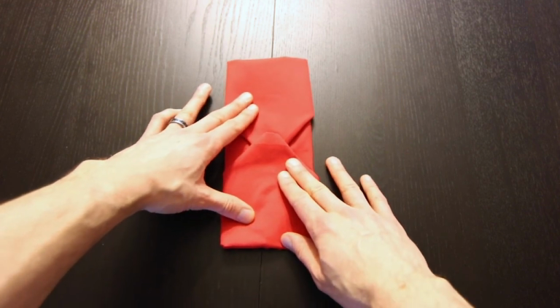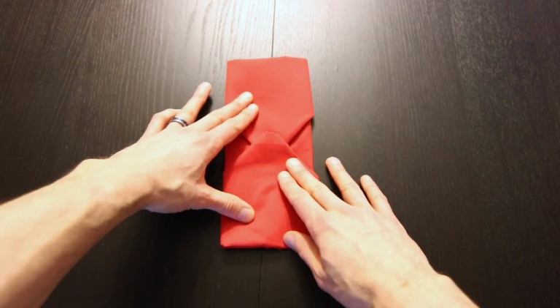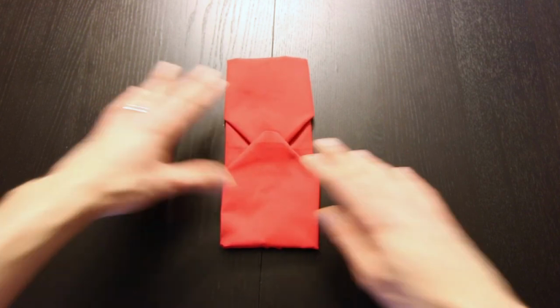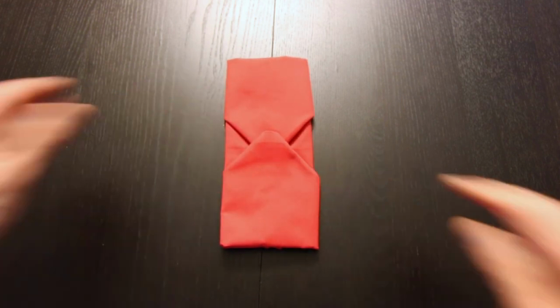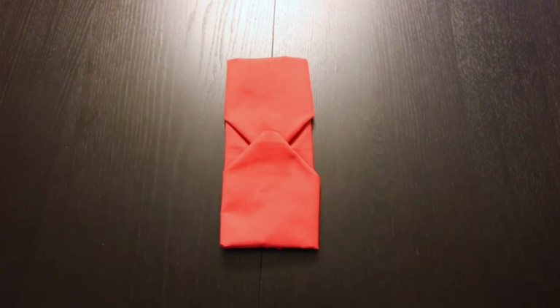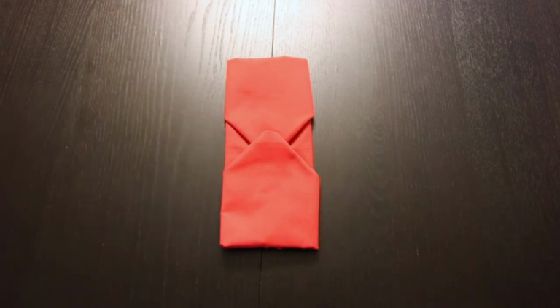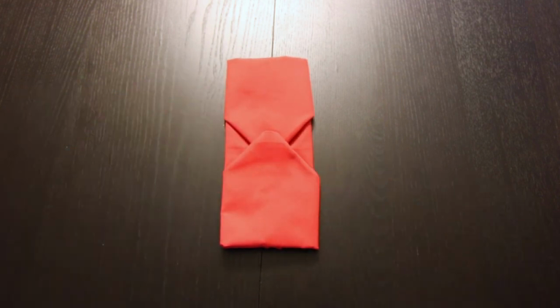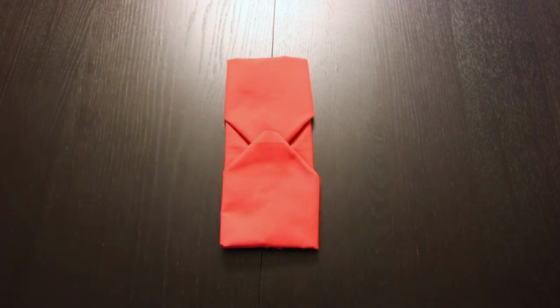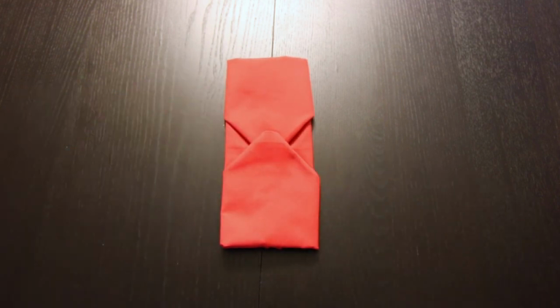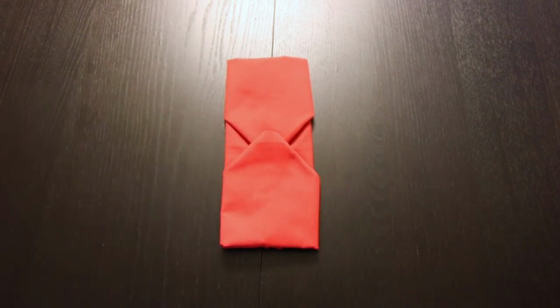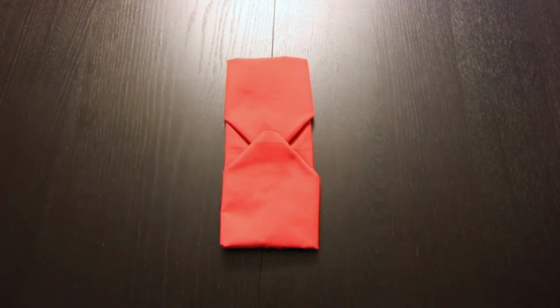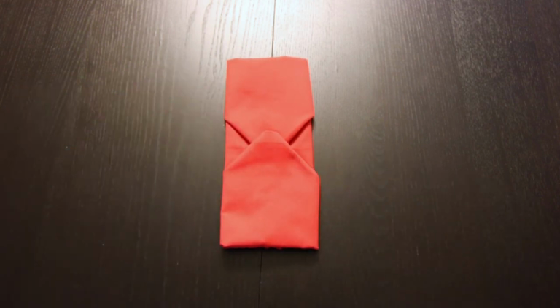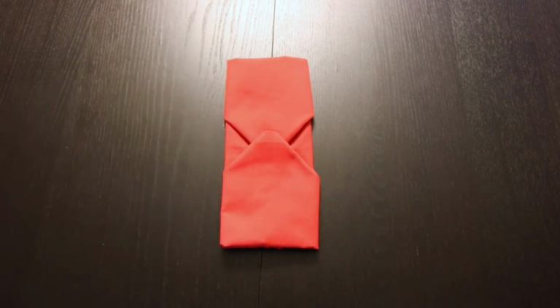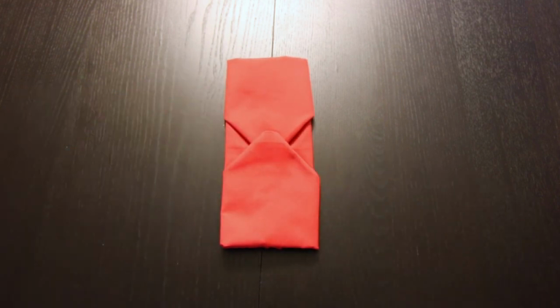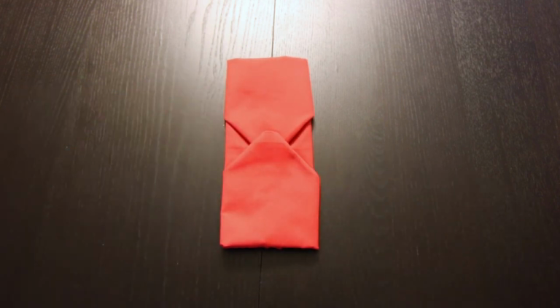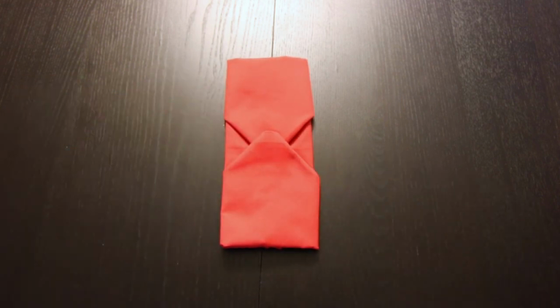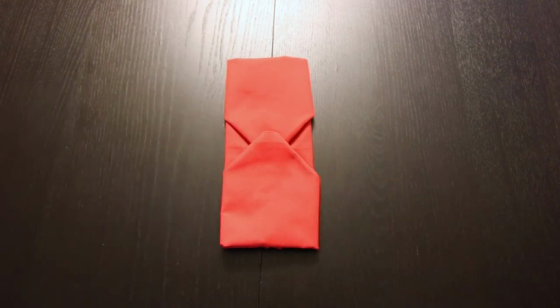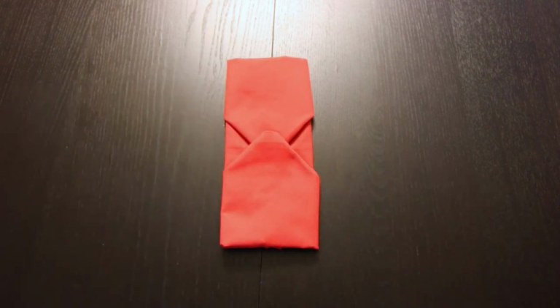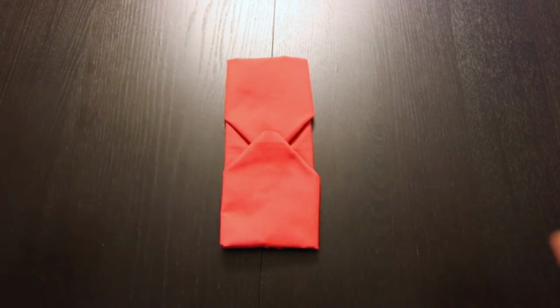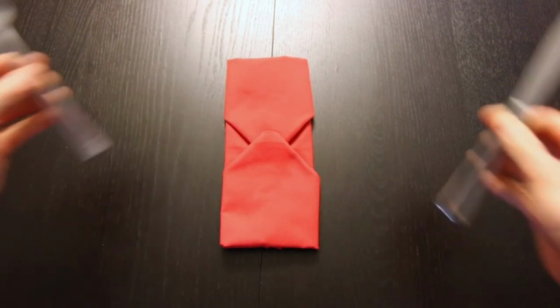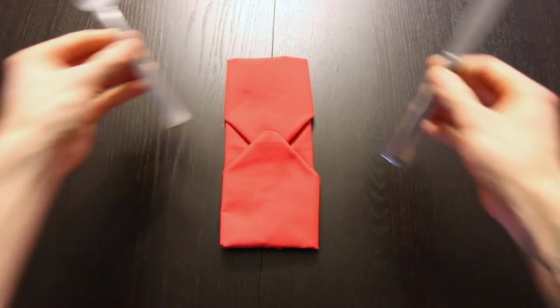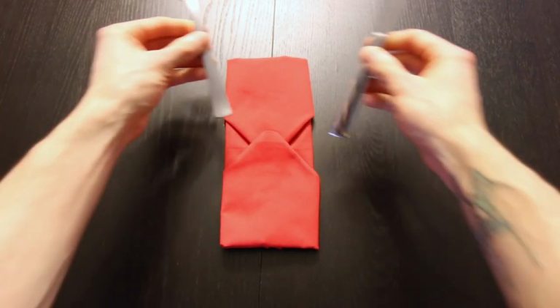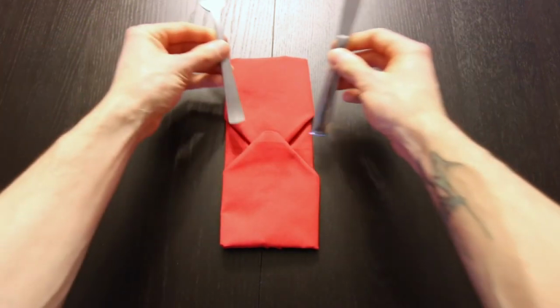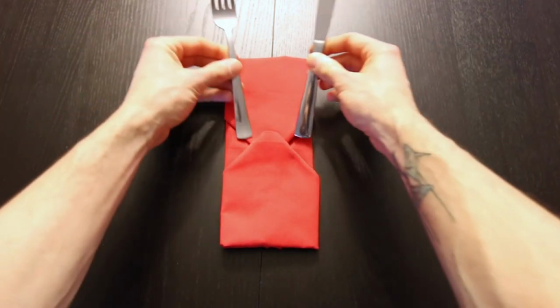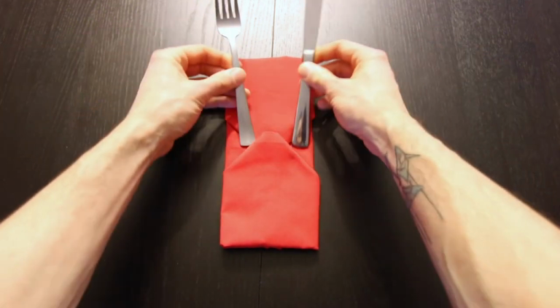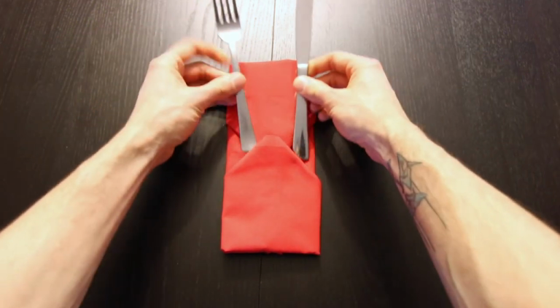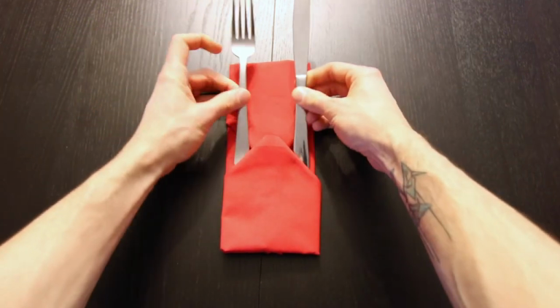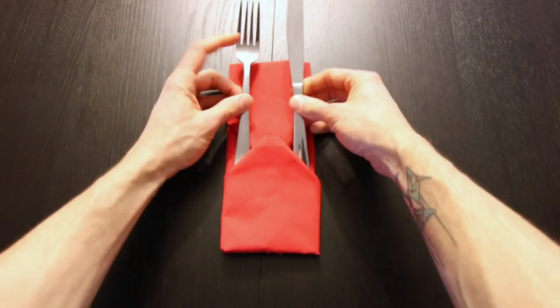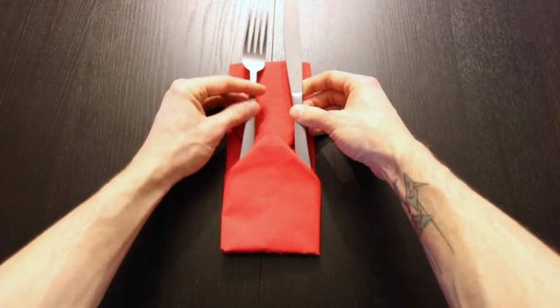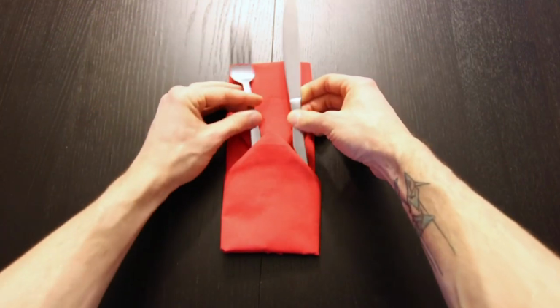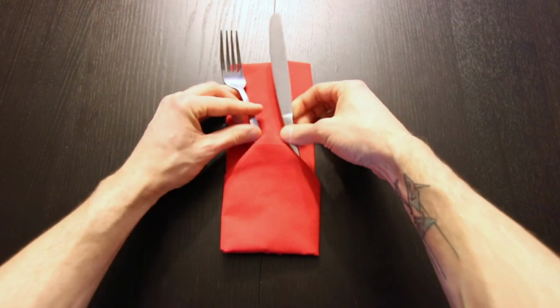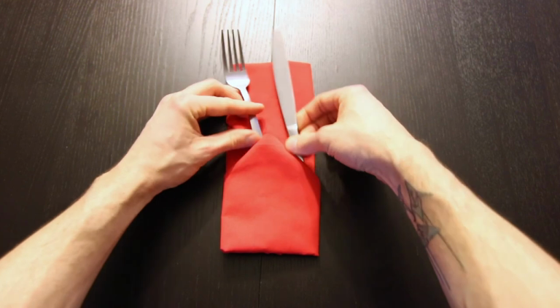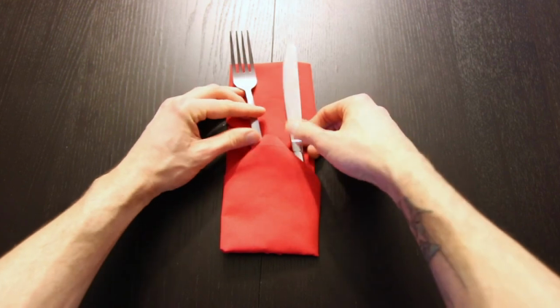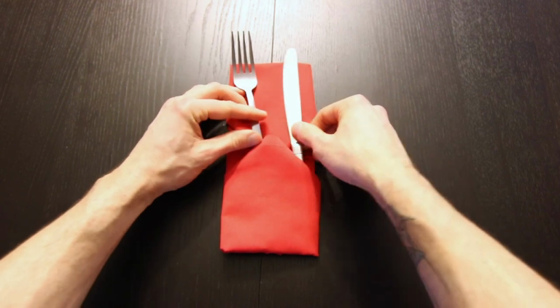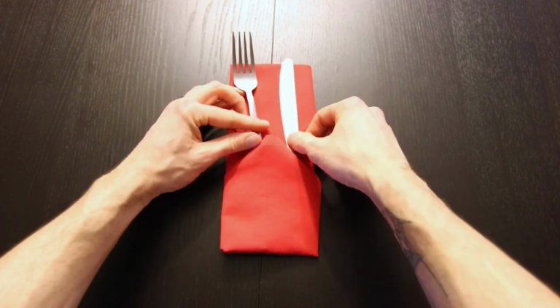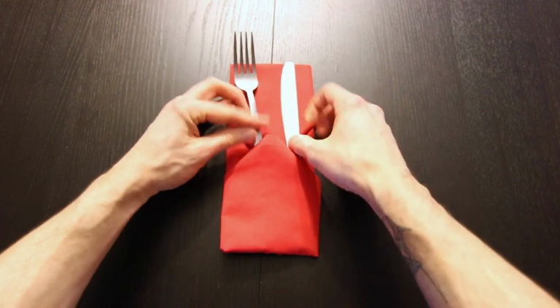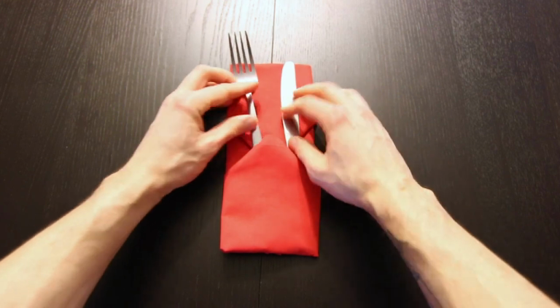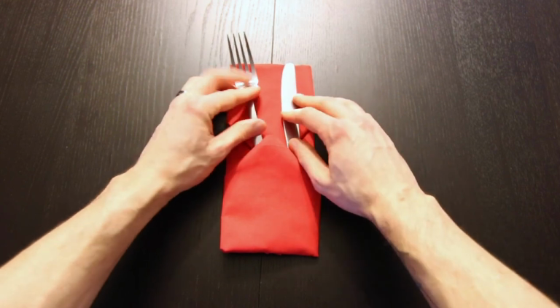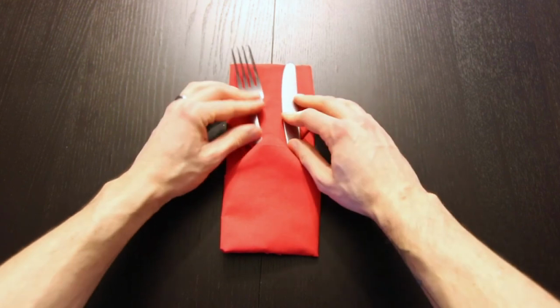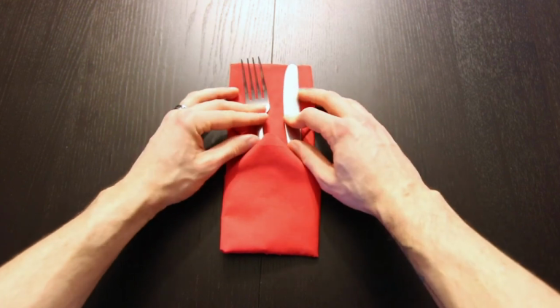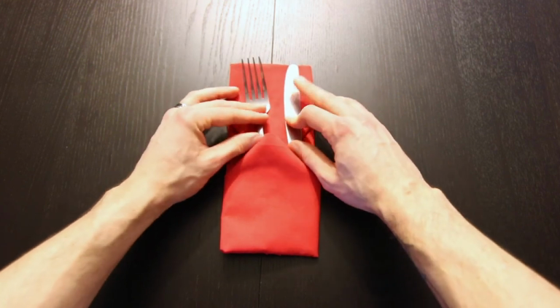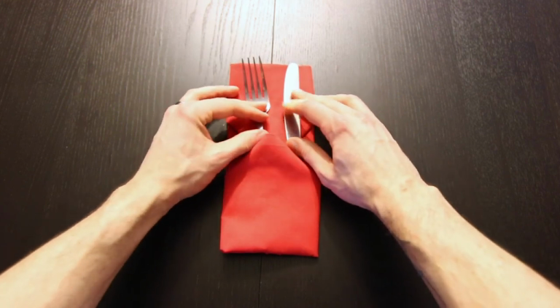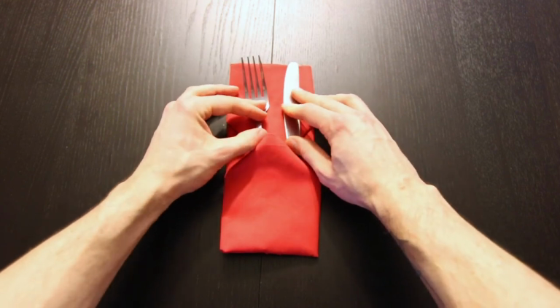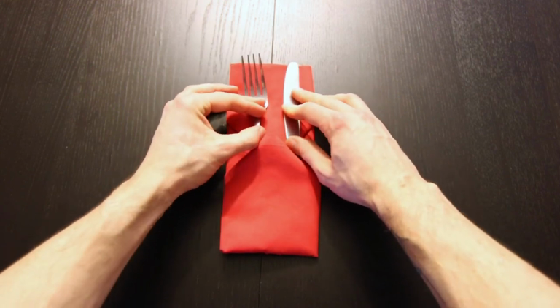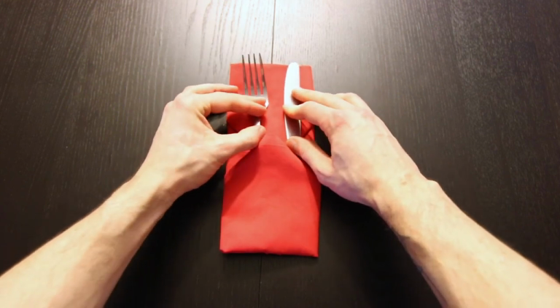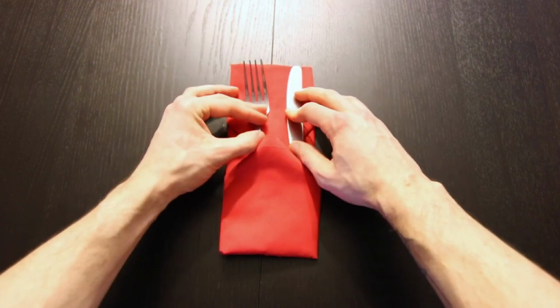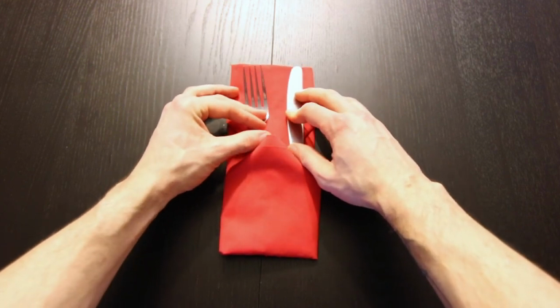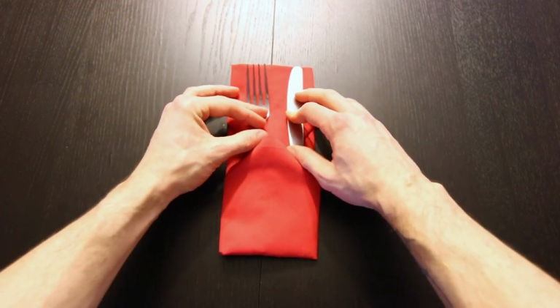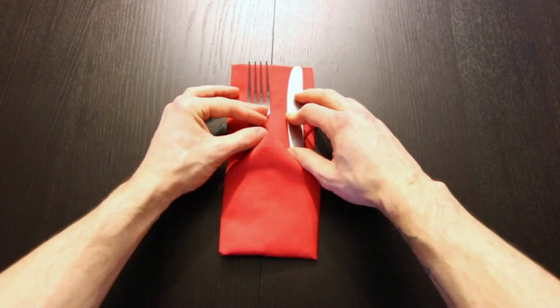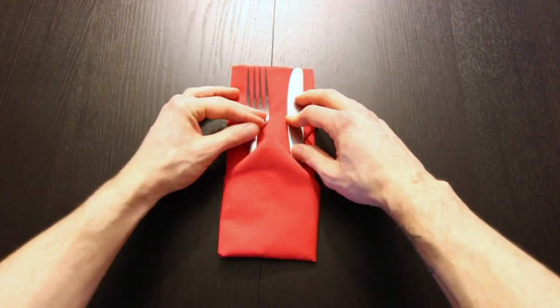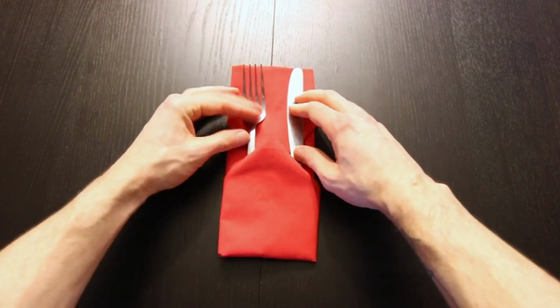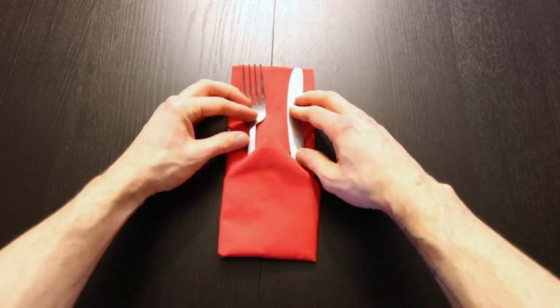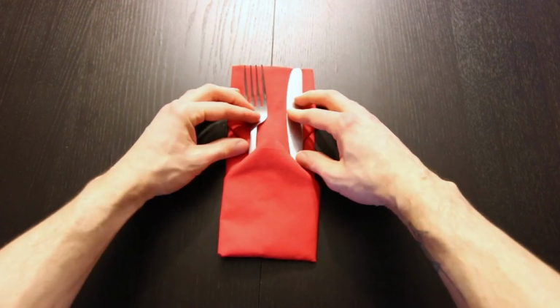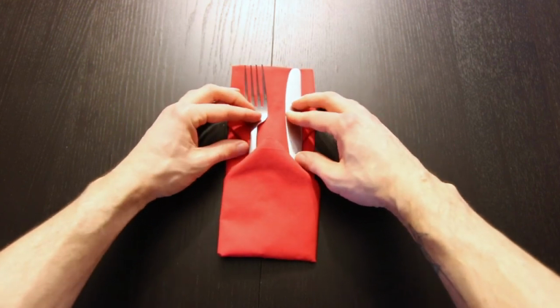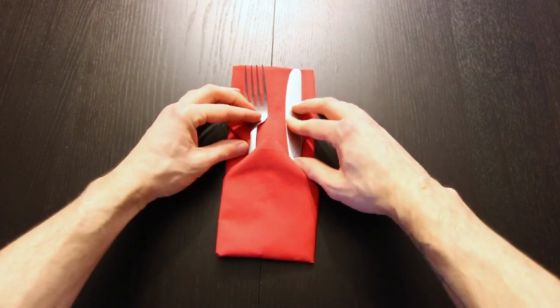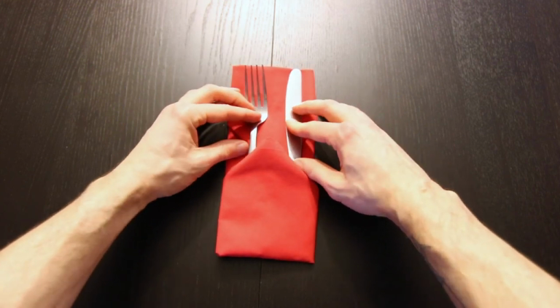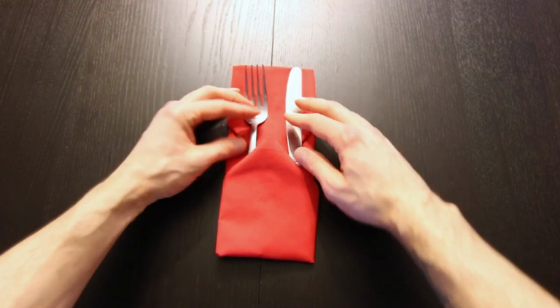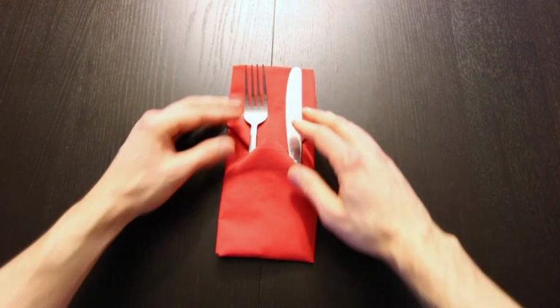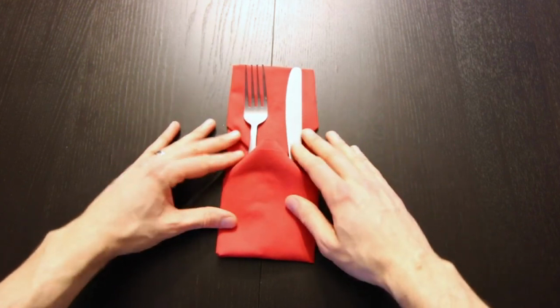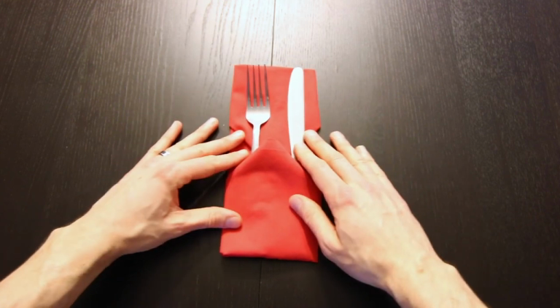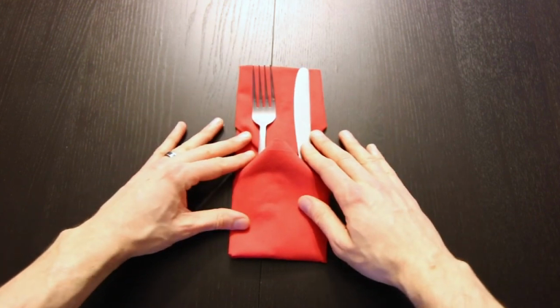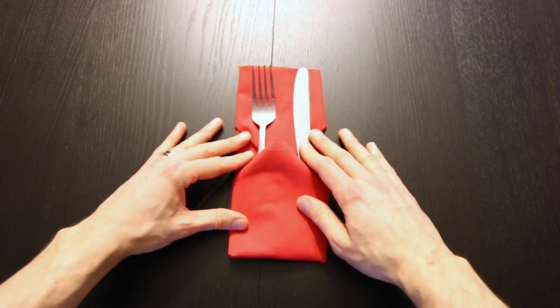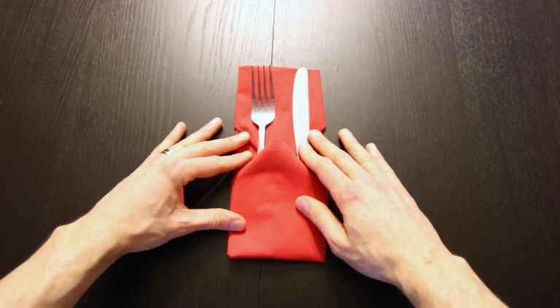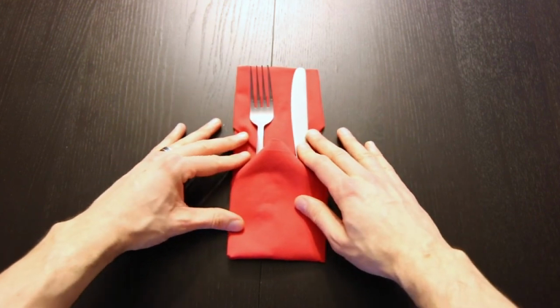Now it's ready for the silverware. Just slide it right in. And you're ready to go.